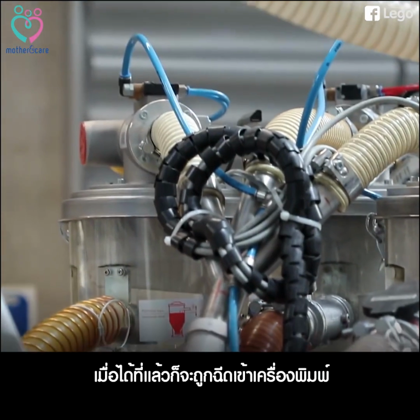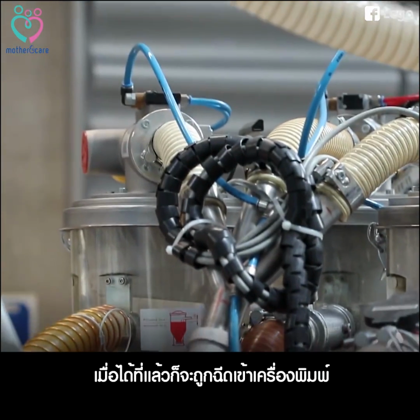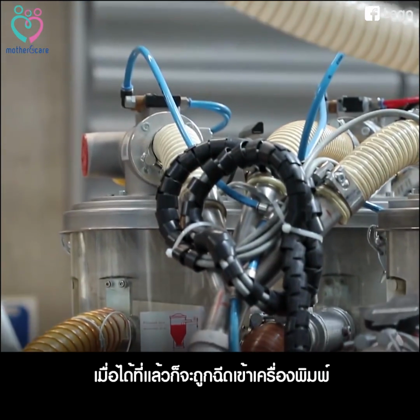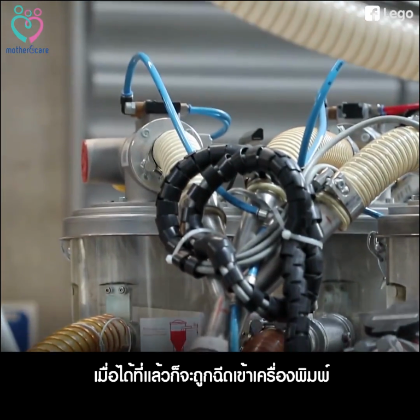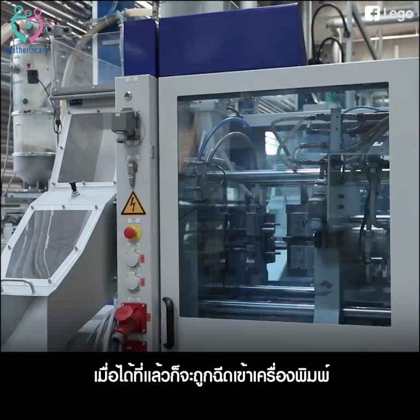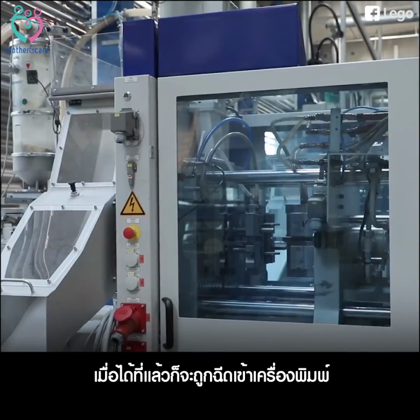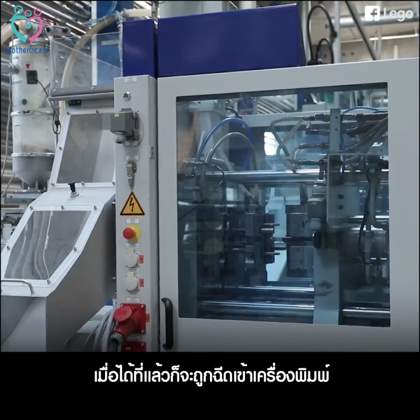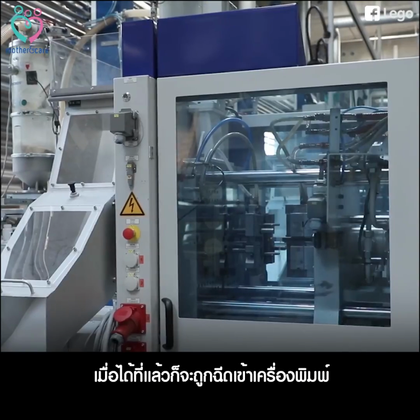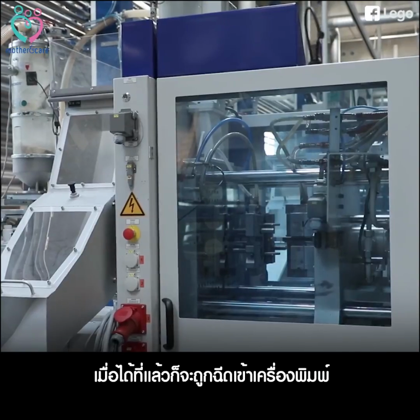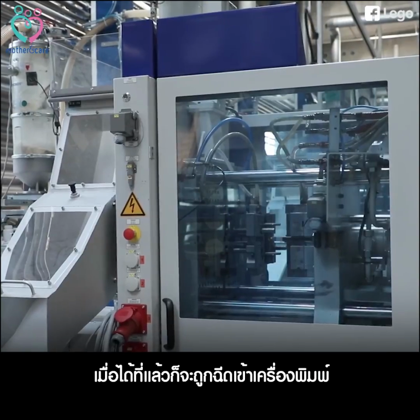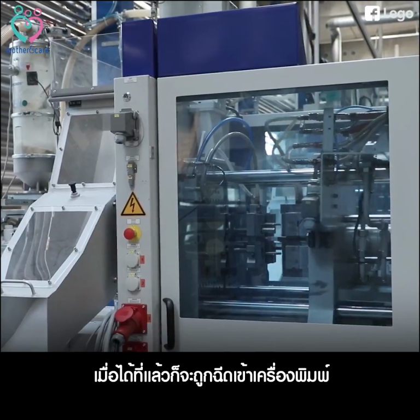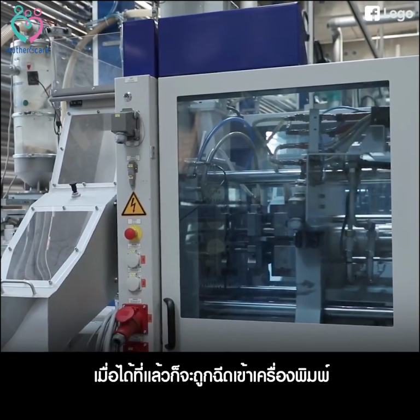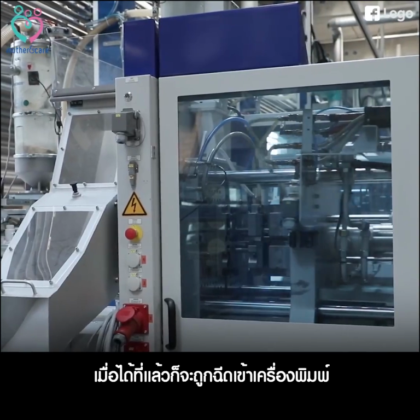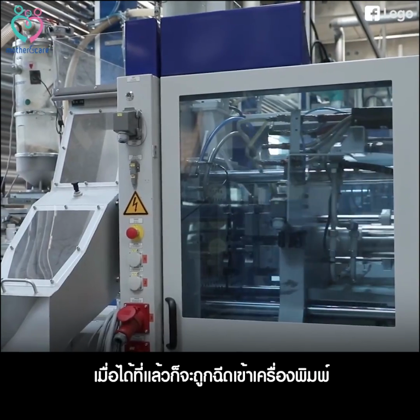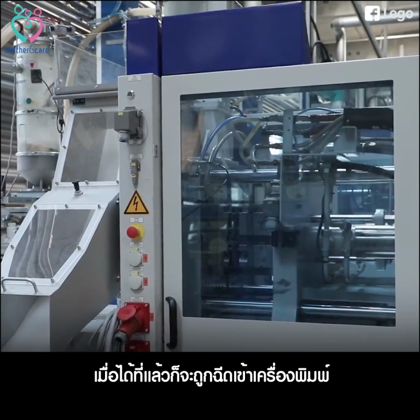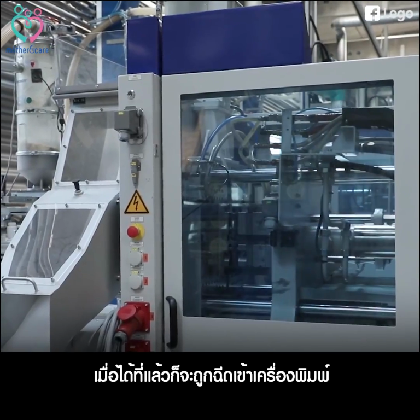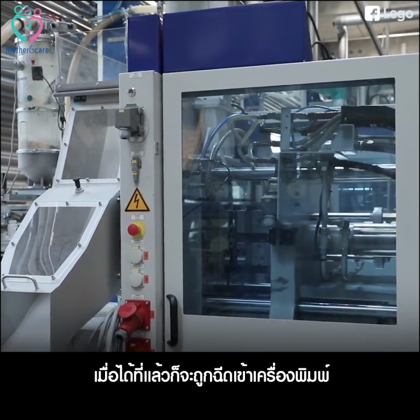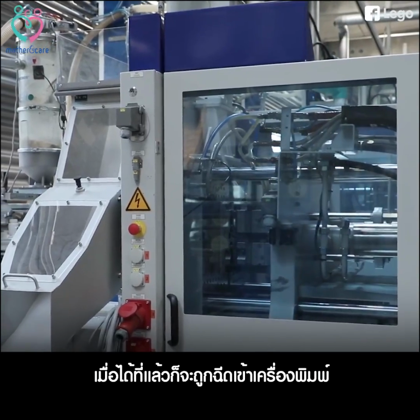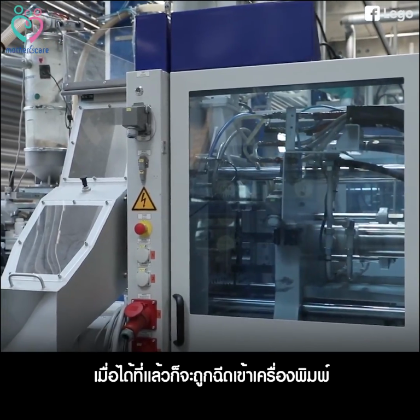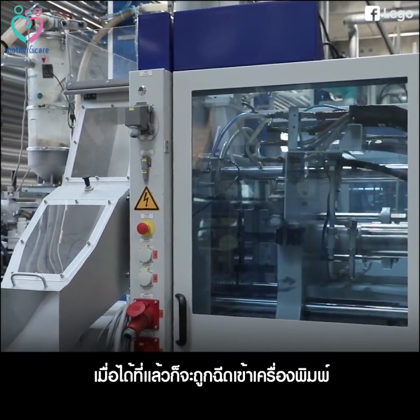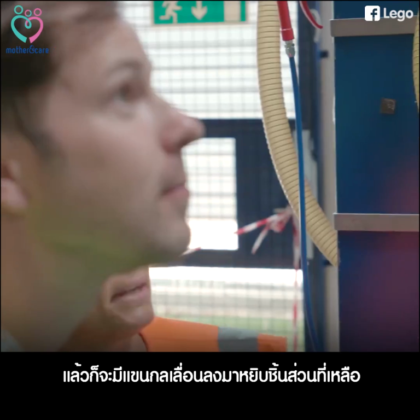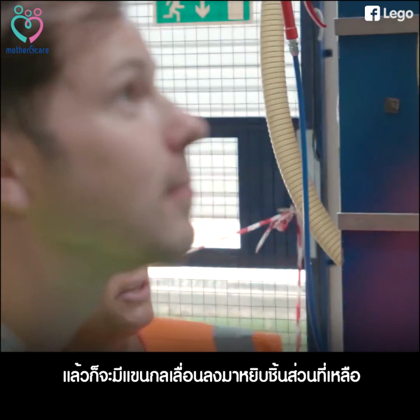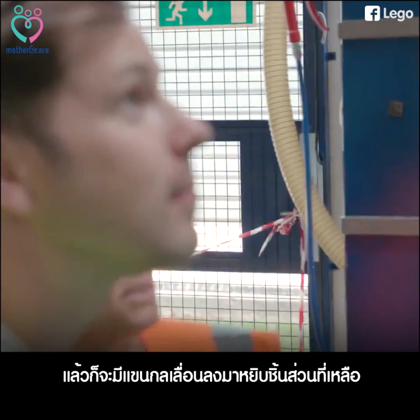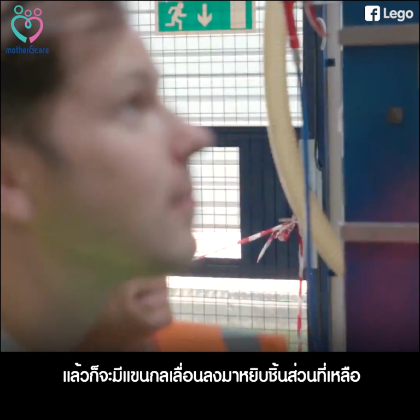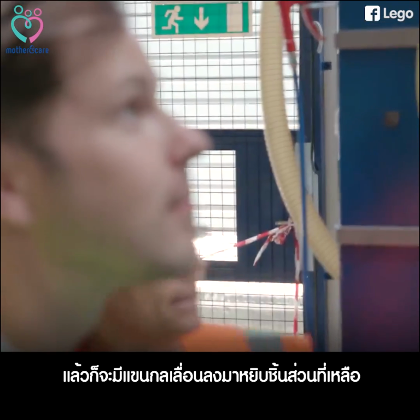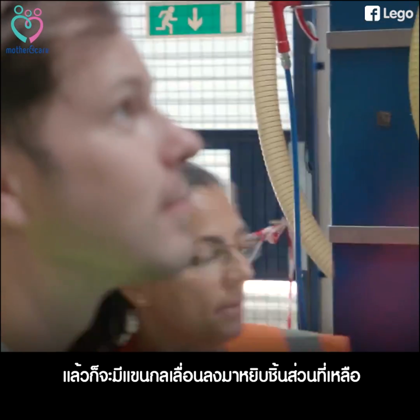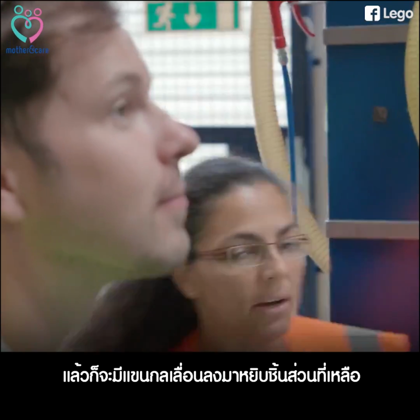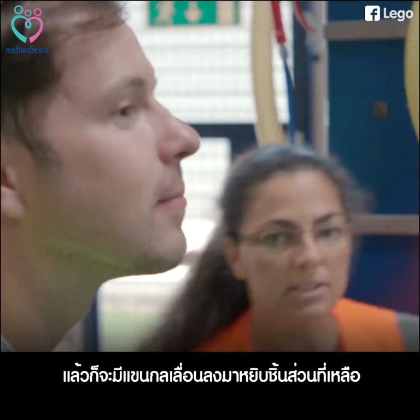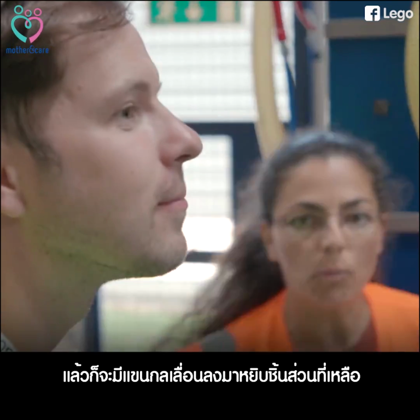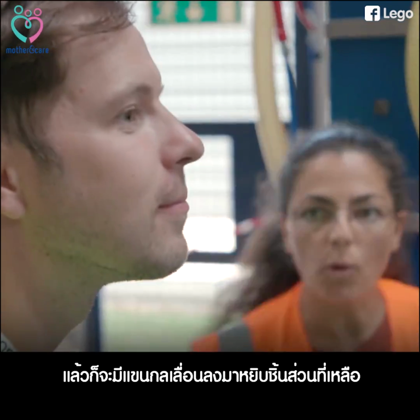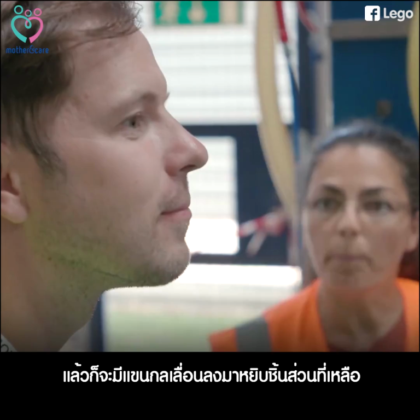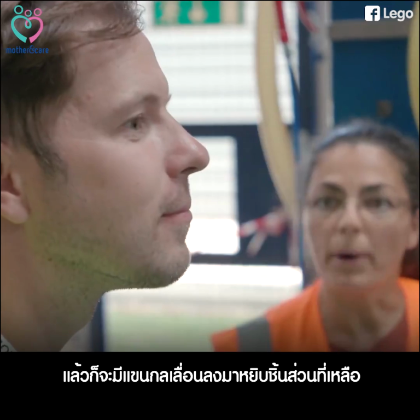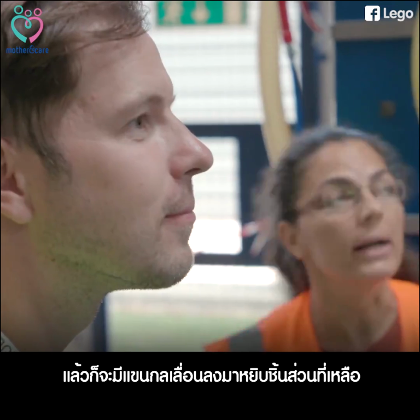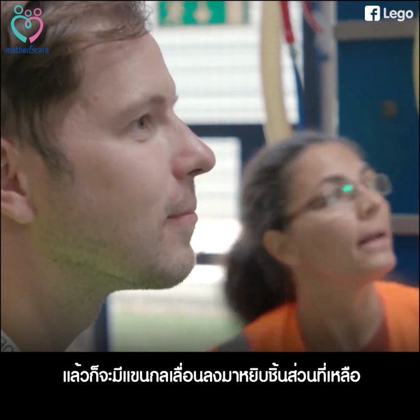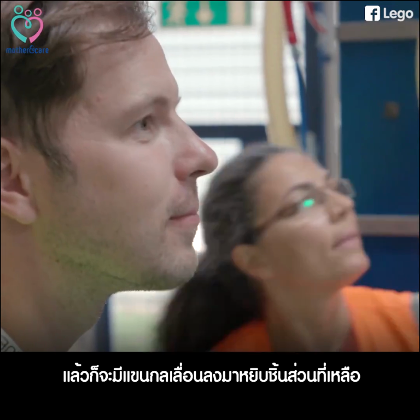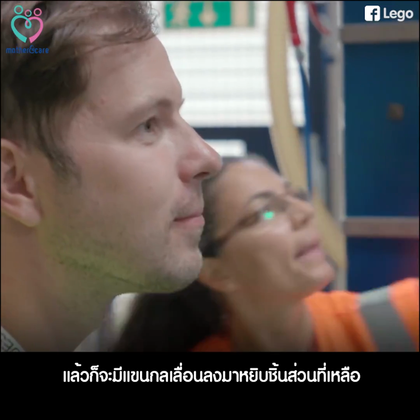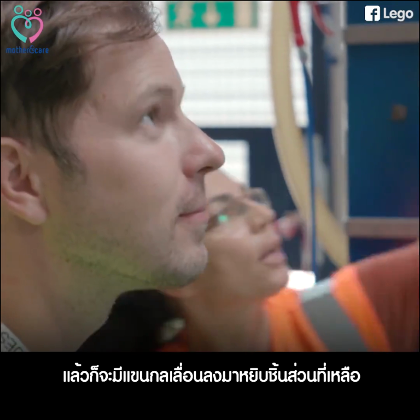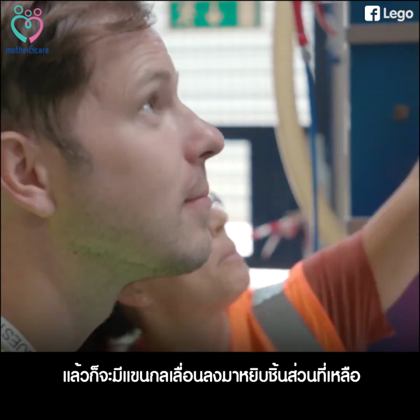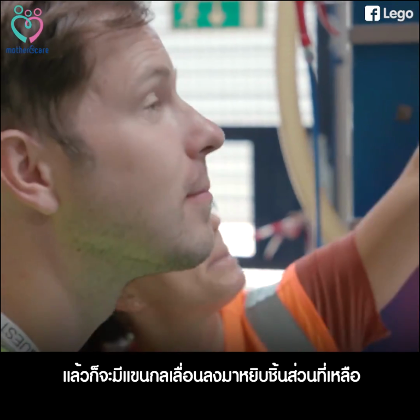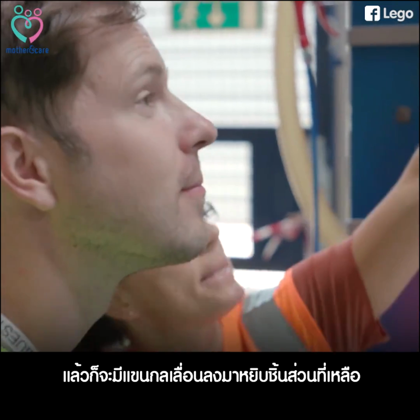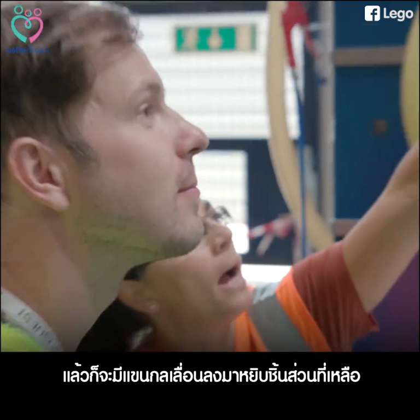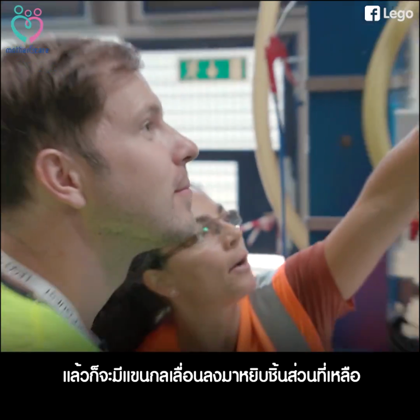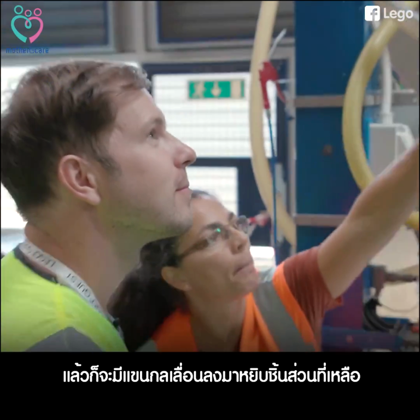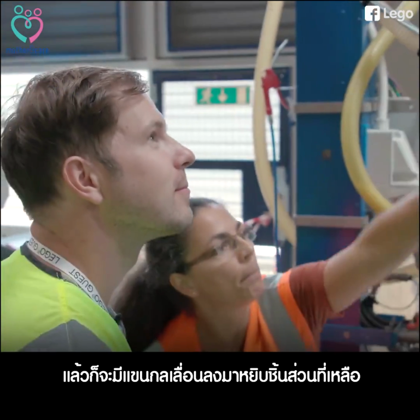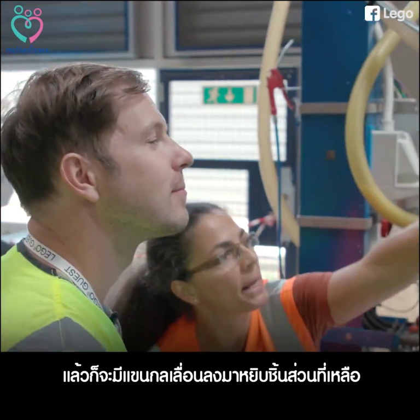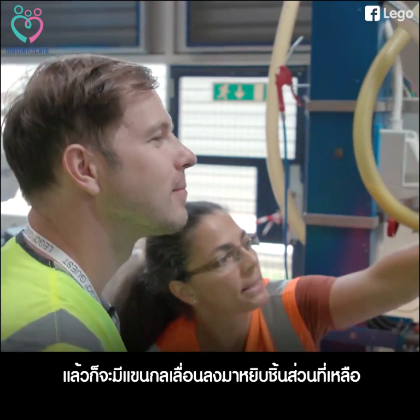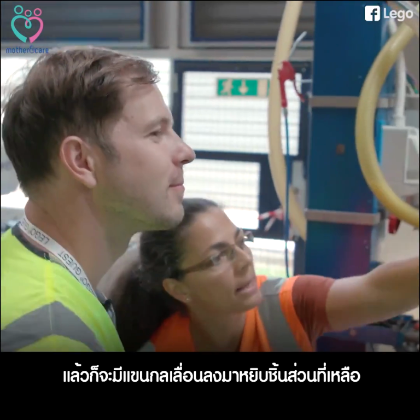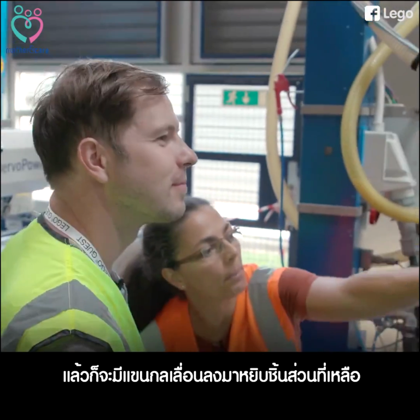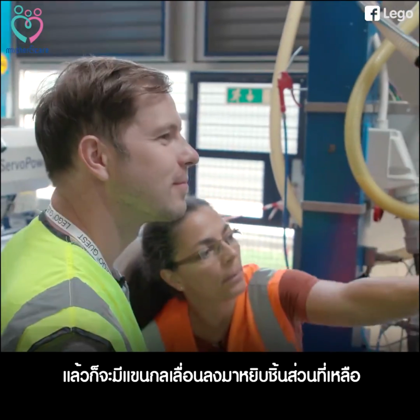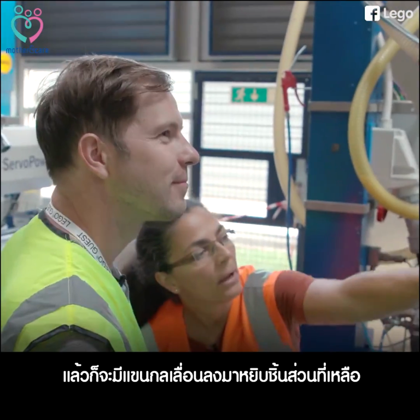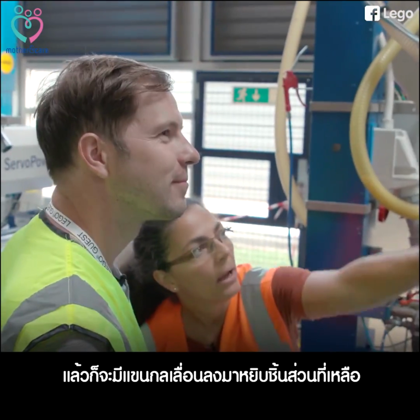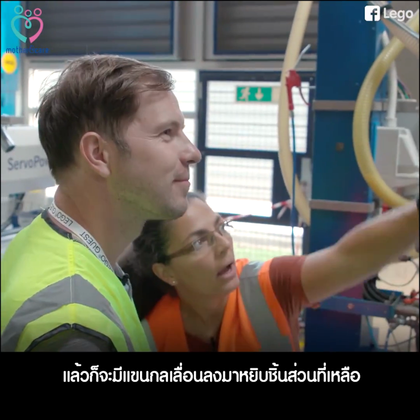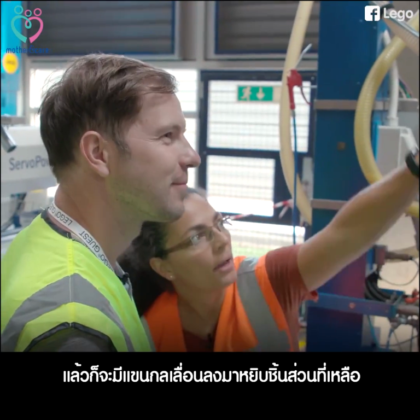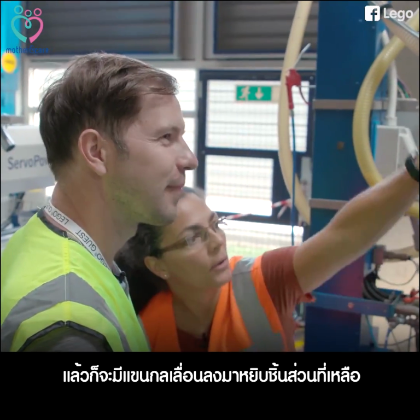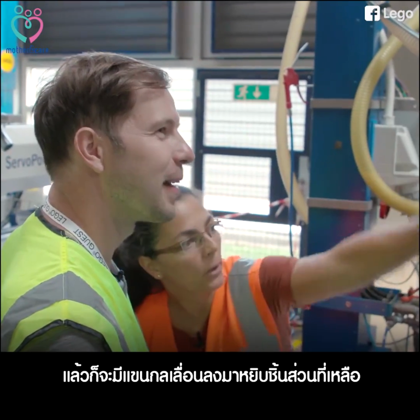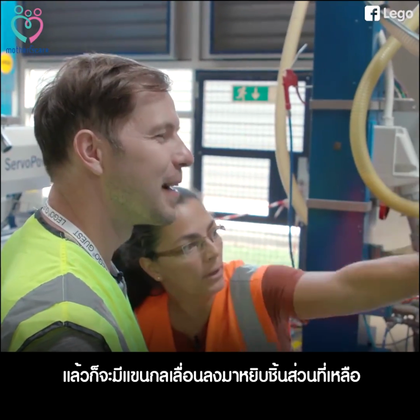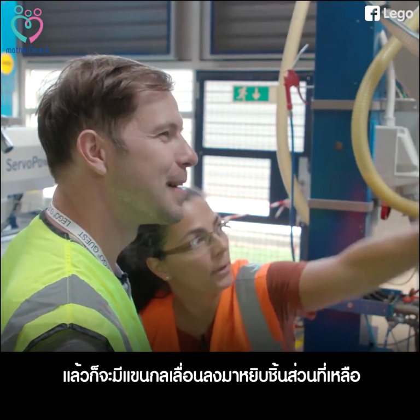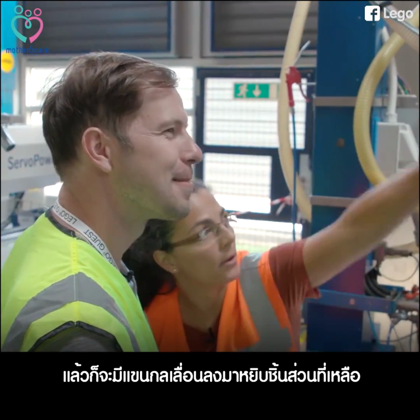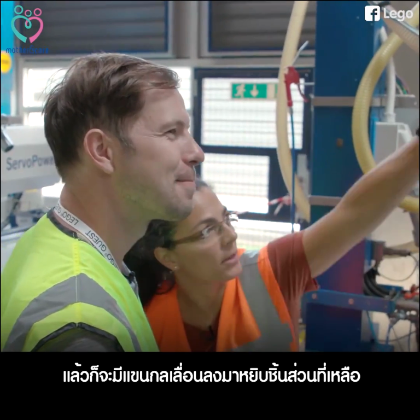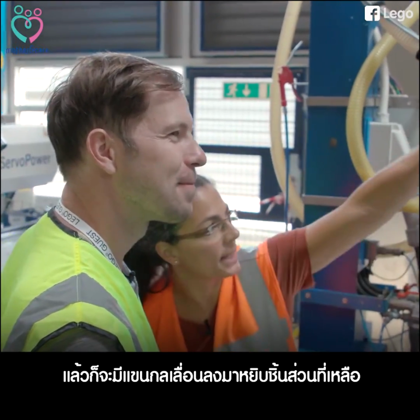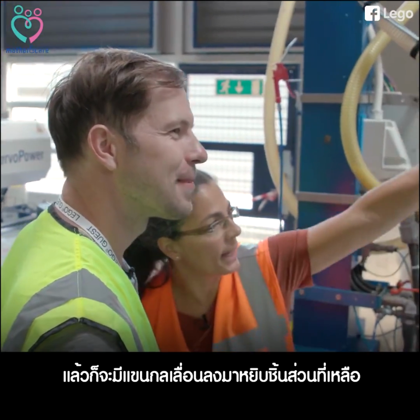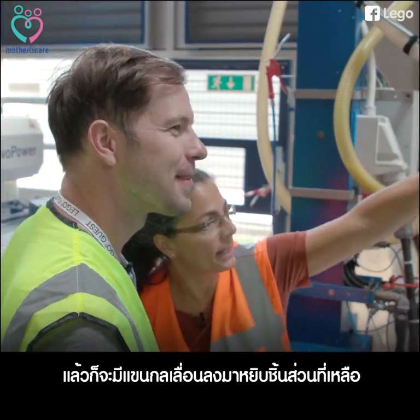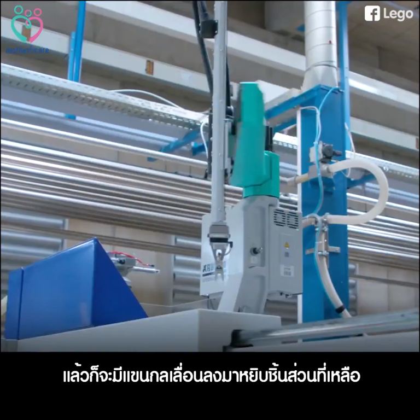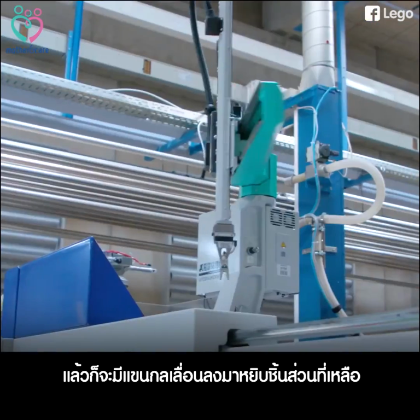And then when it's ready, it's injected. And then you see there's a robot that comes down and picks up the runner there.